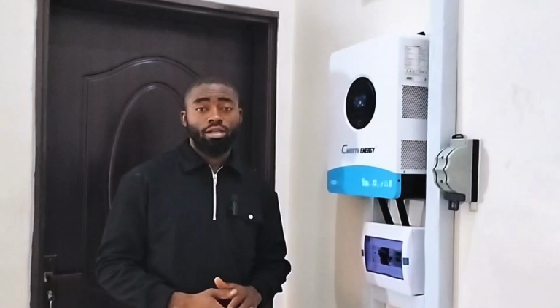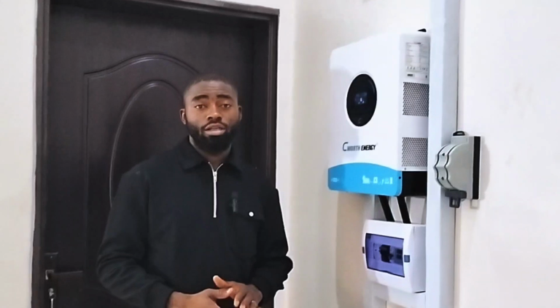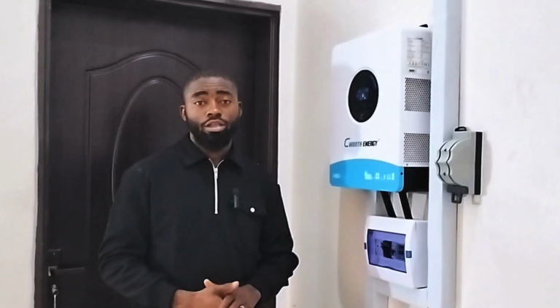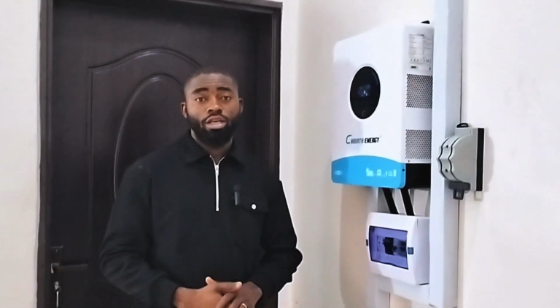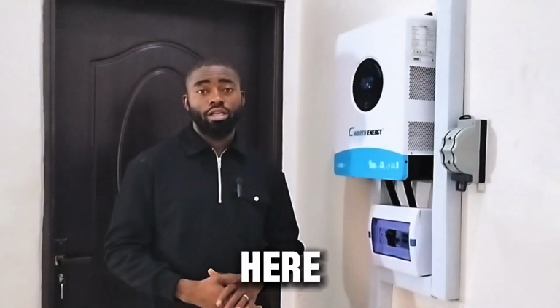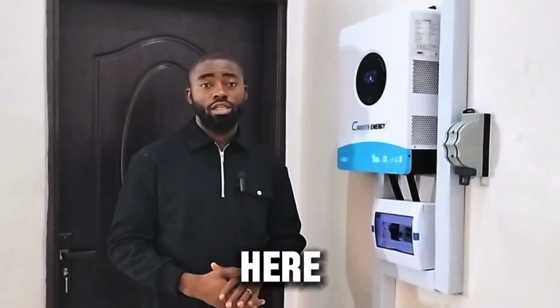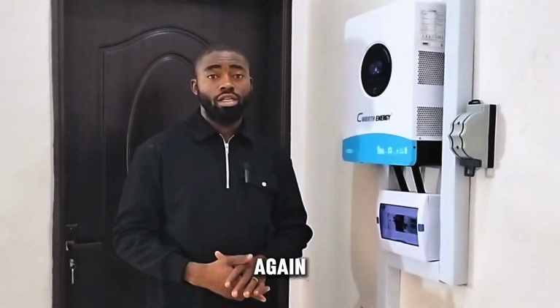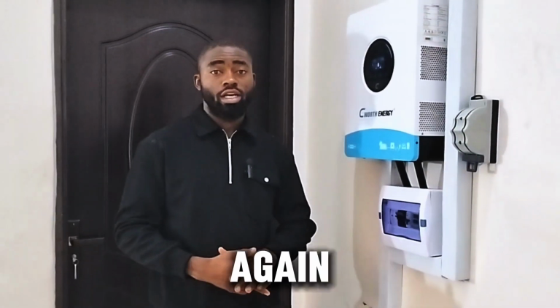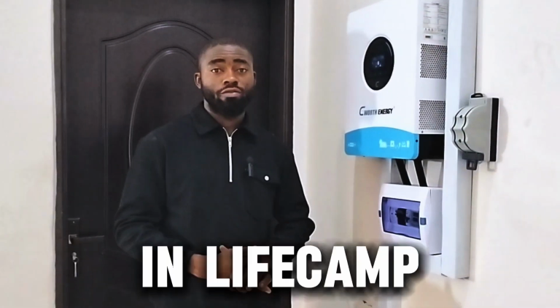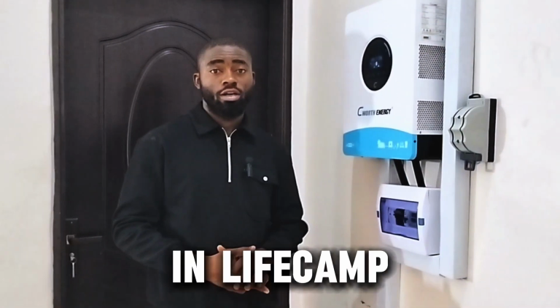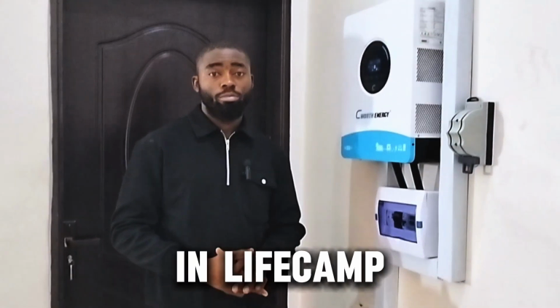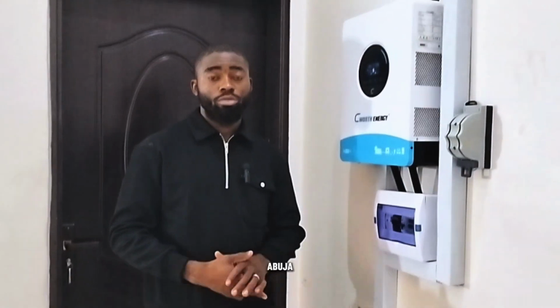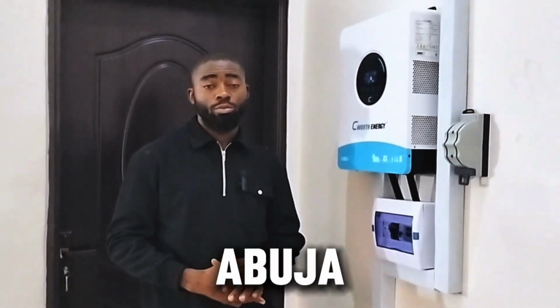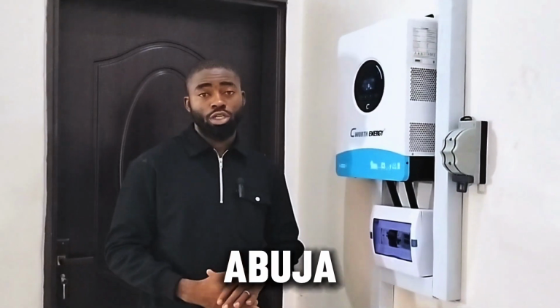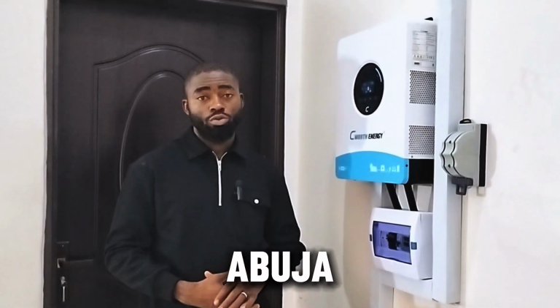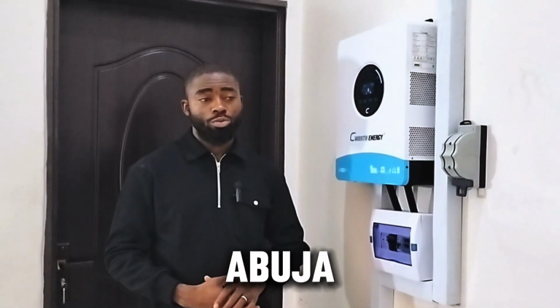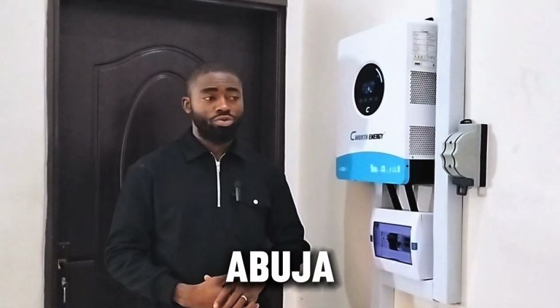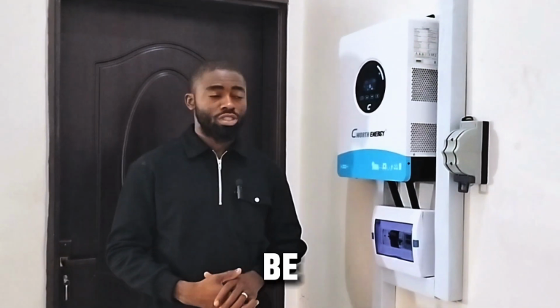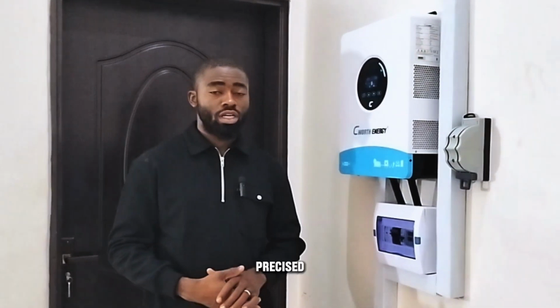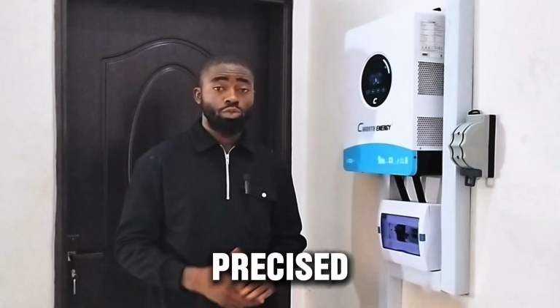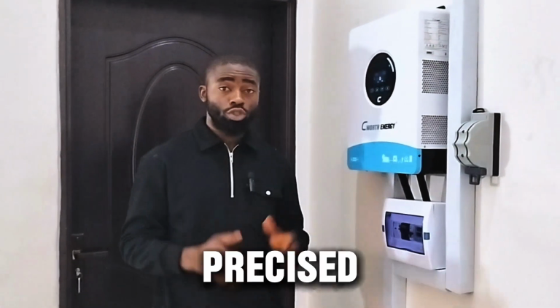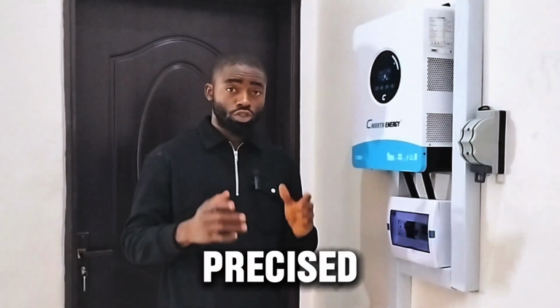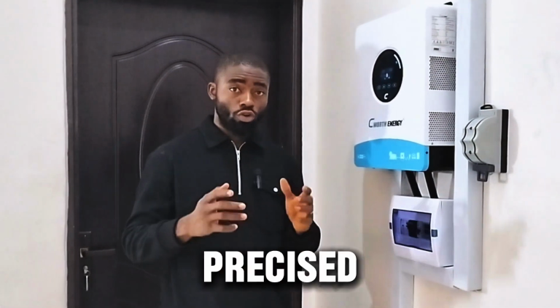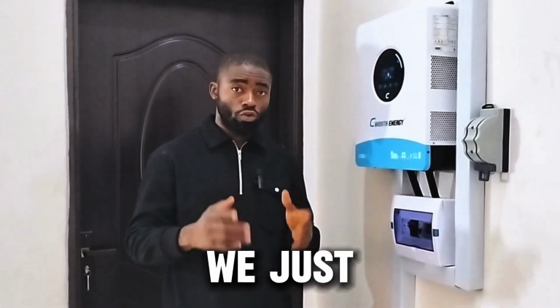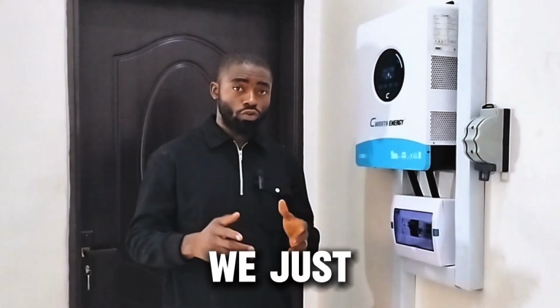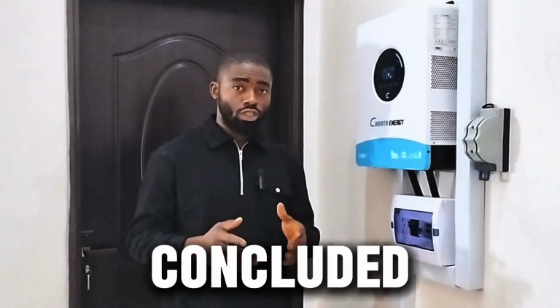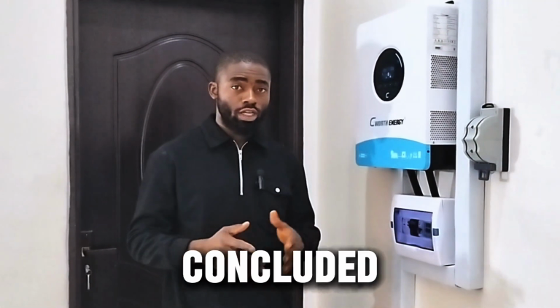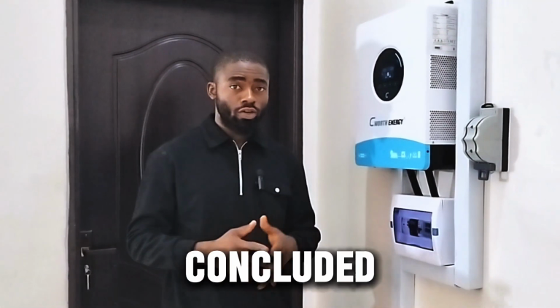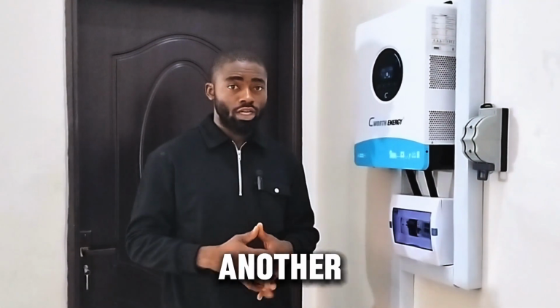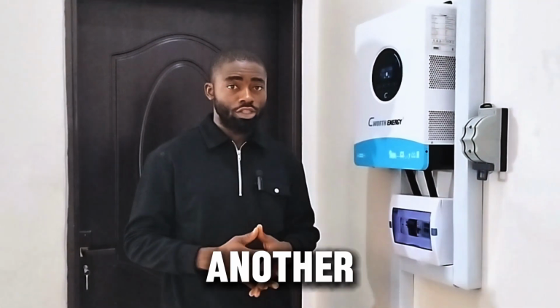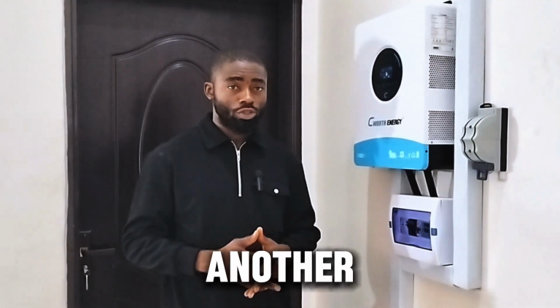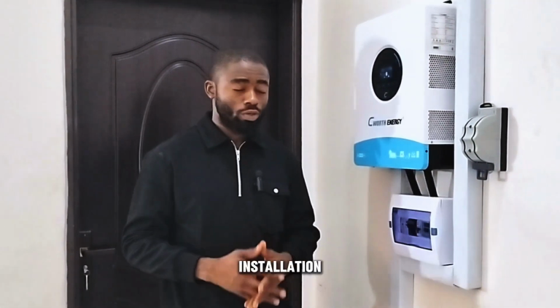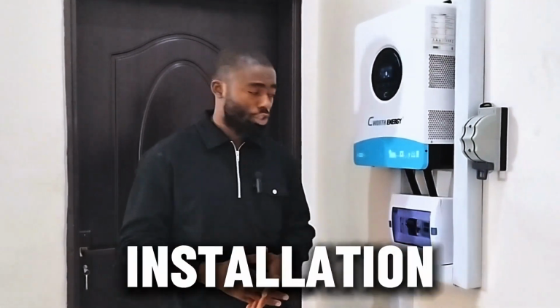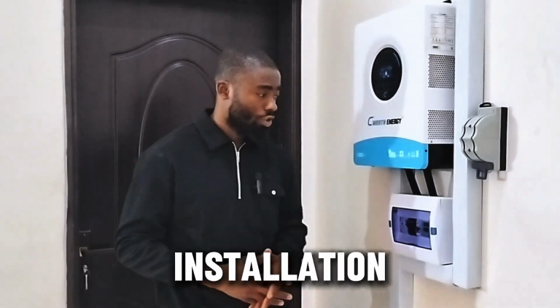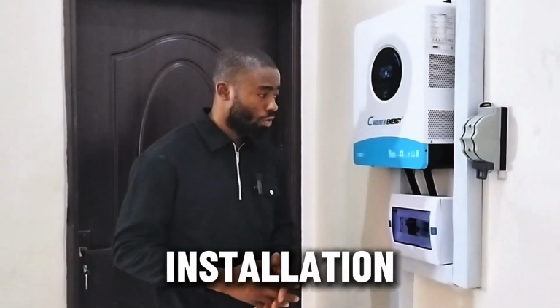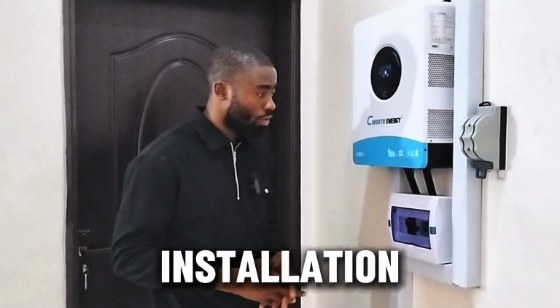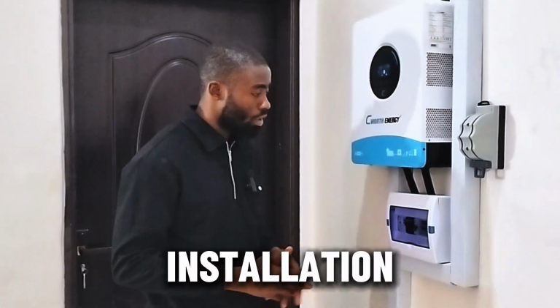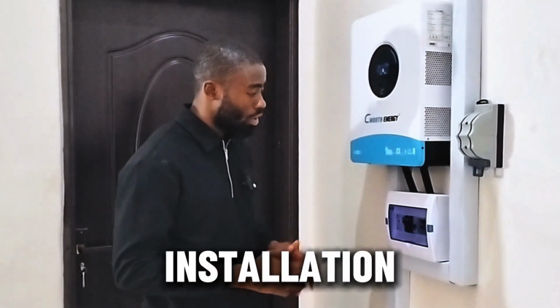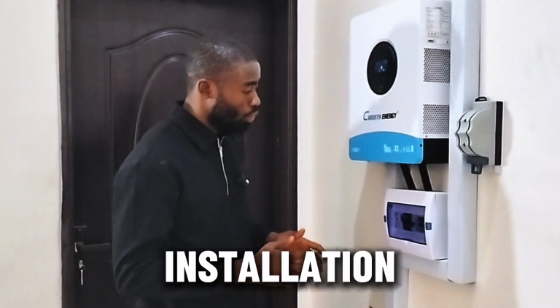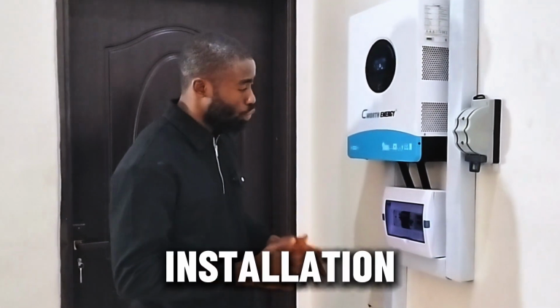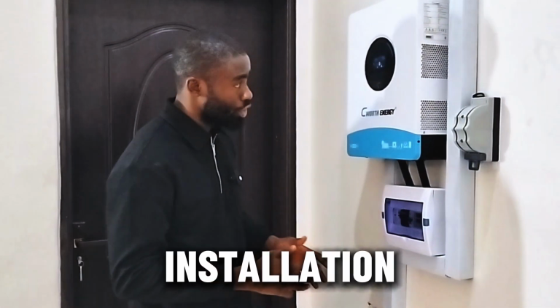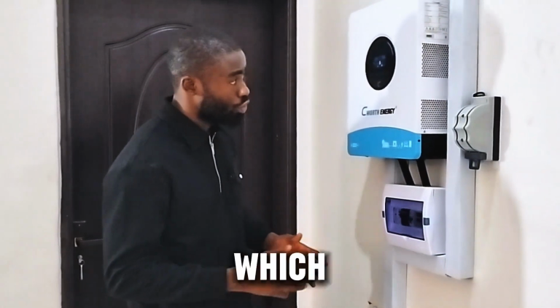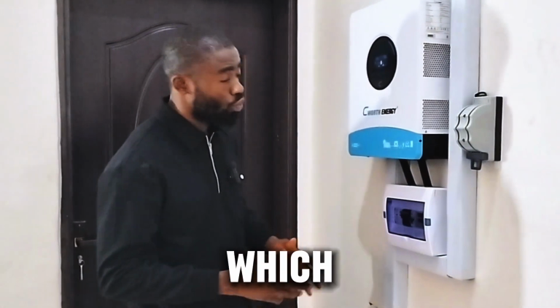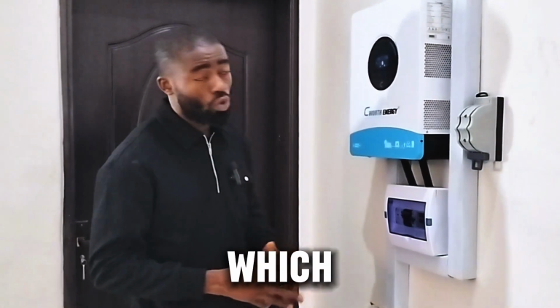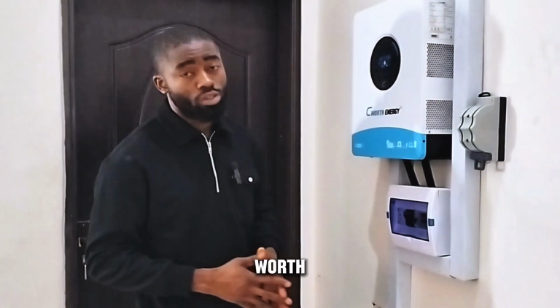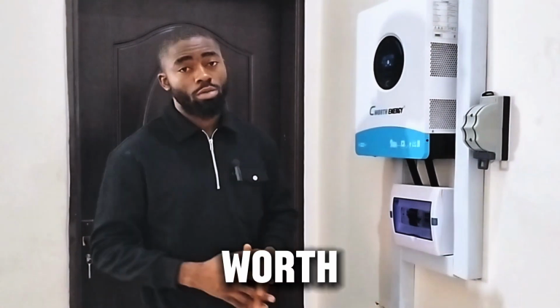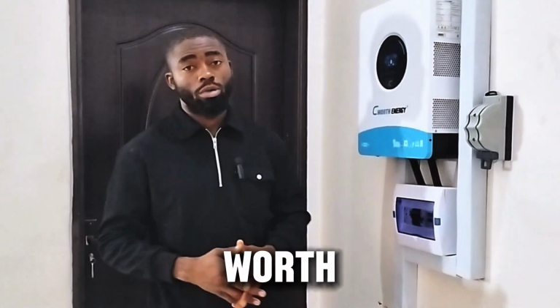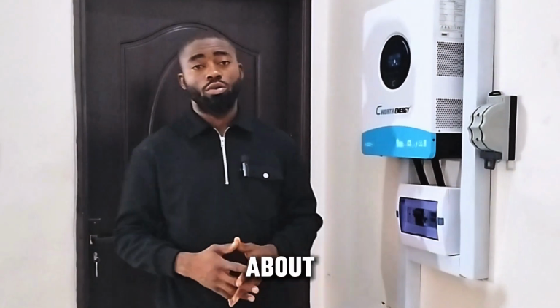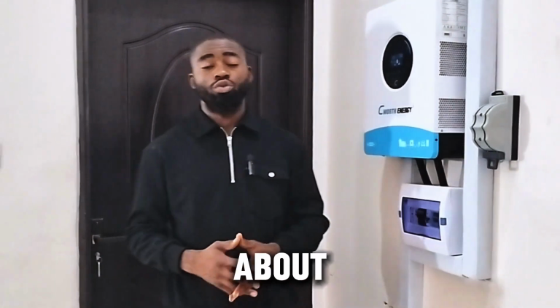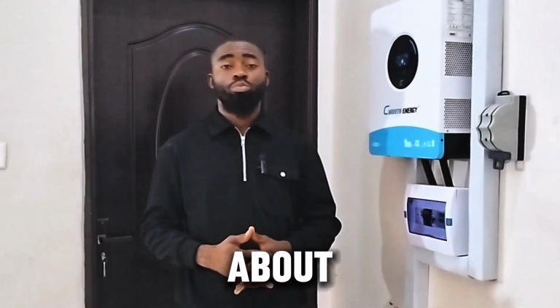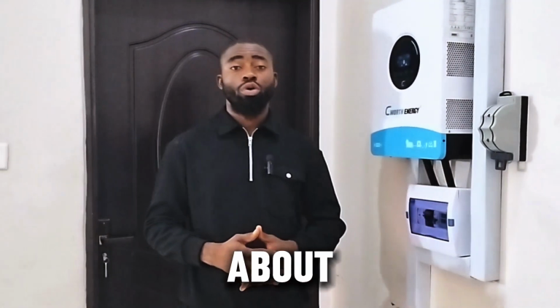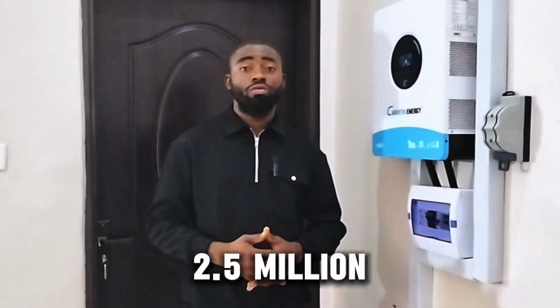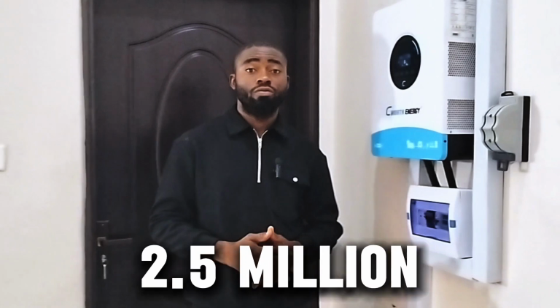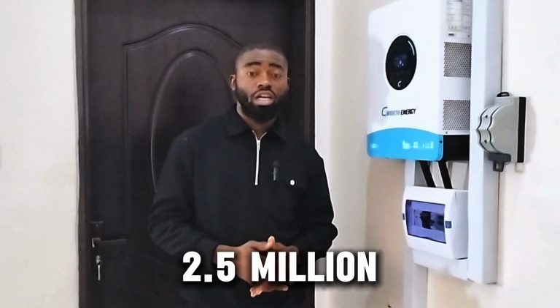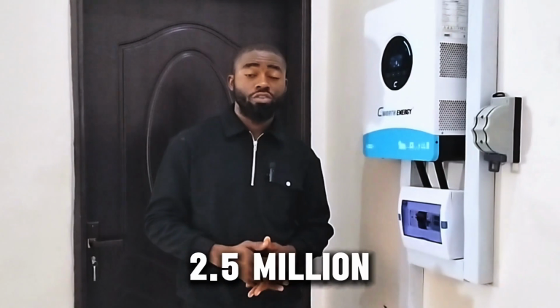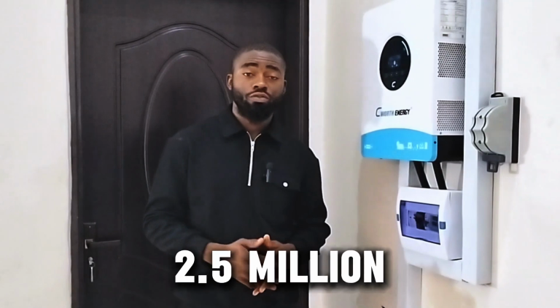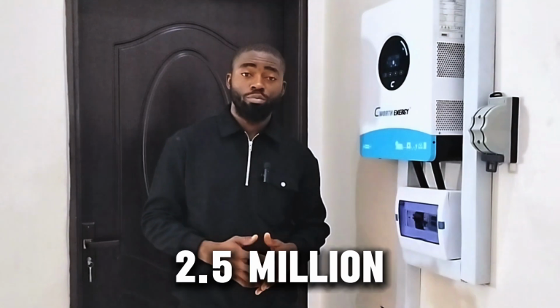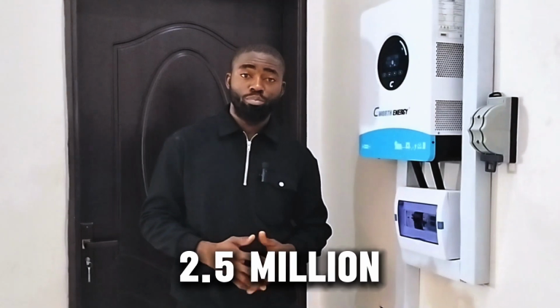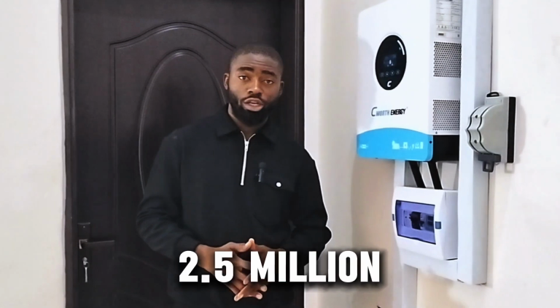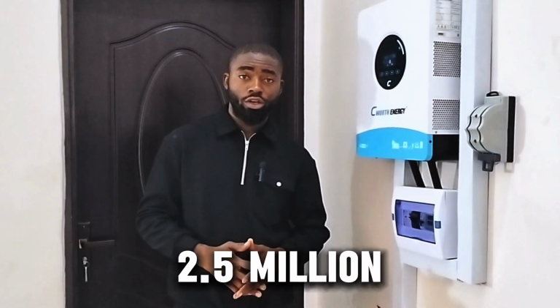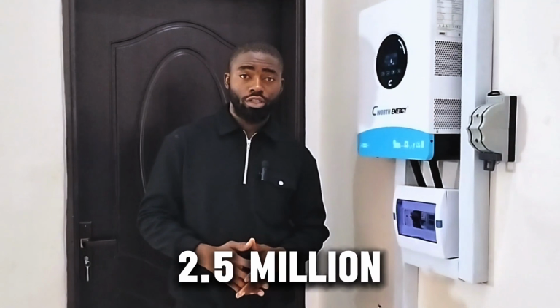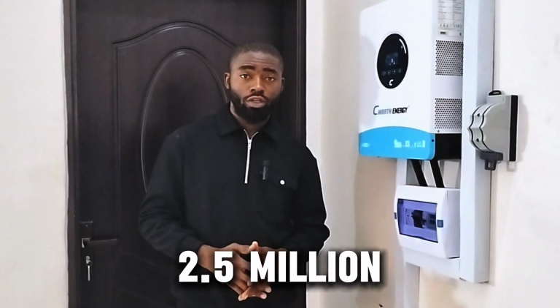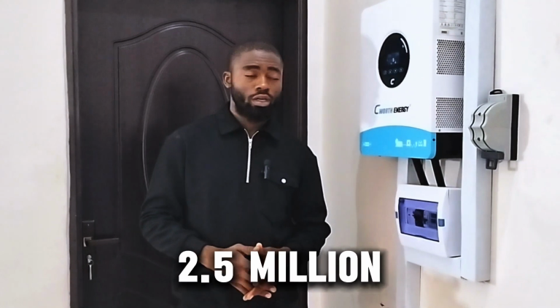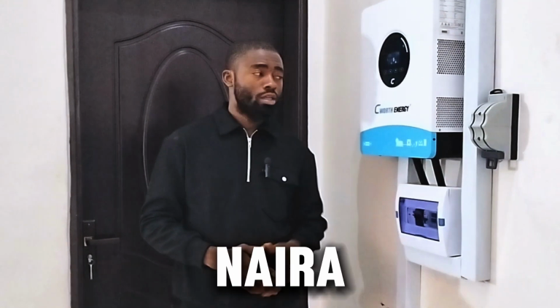Here again in LifeCamp, Abhijar to be precise. We just concluded another installation which was worth about 2.5 million lira.